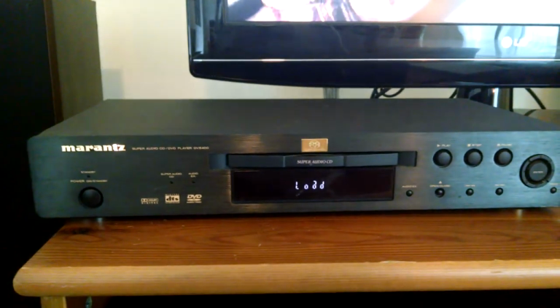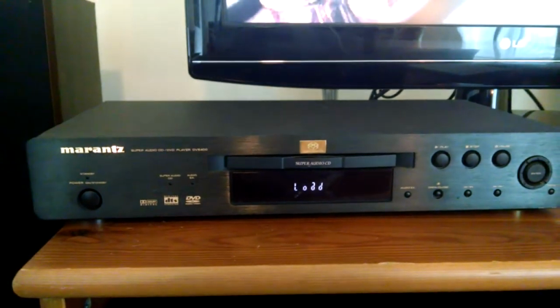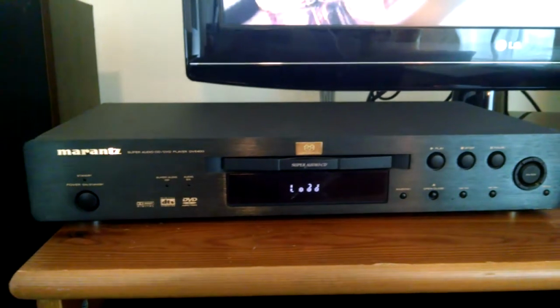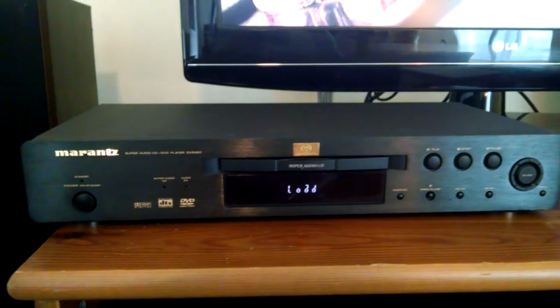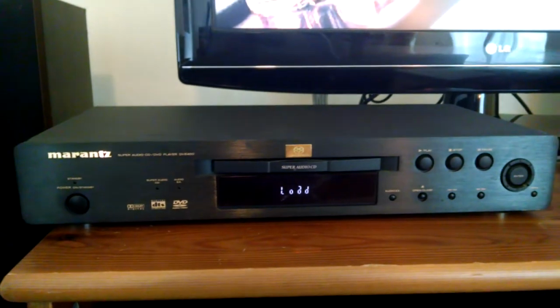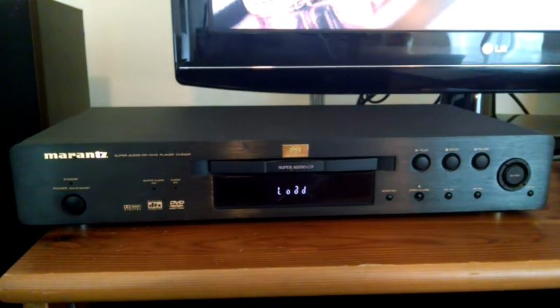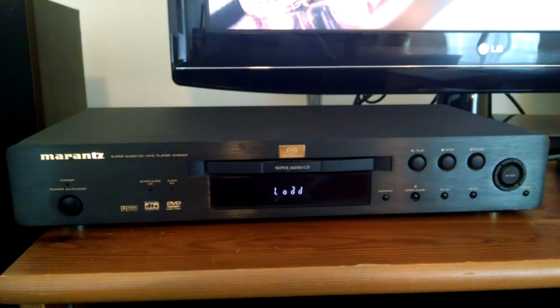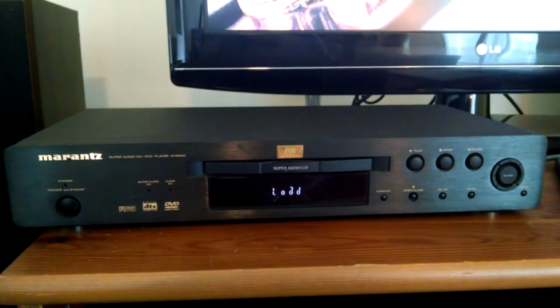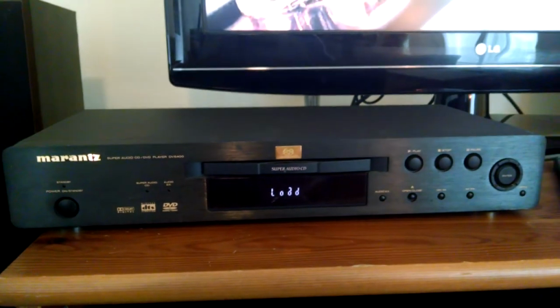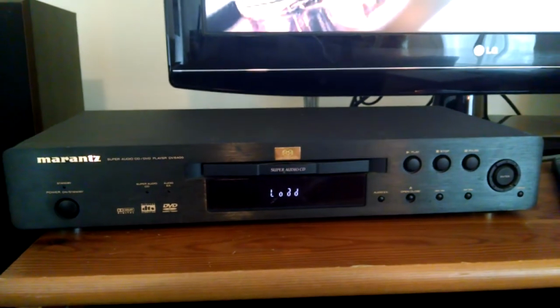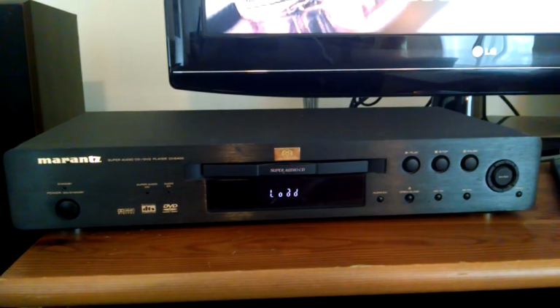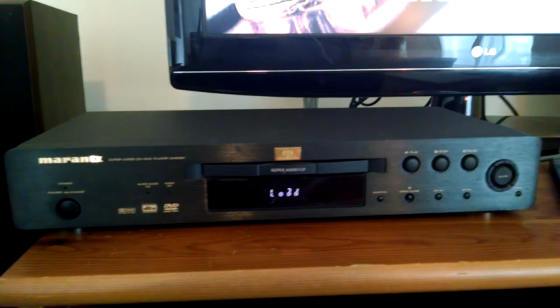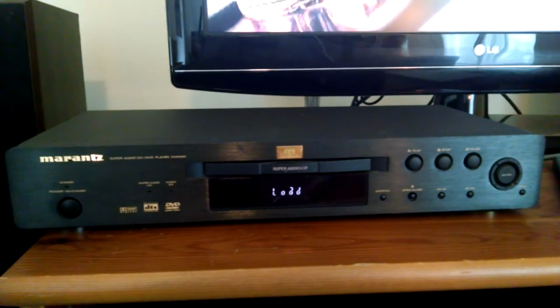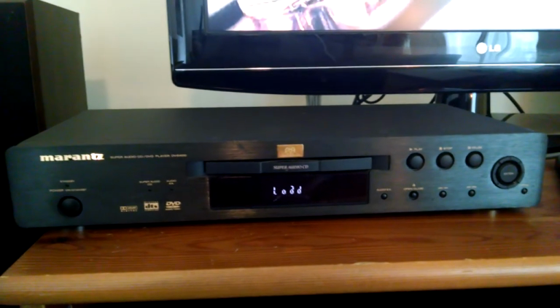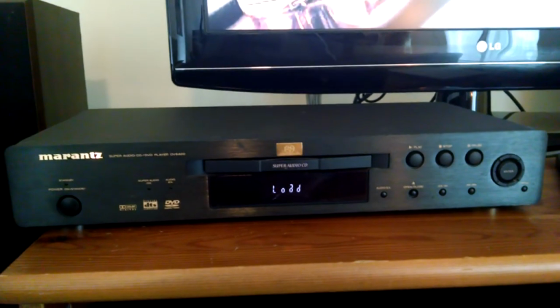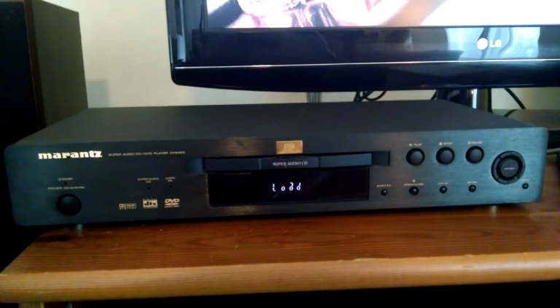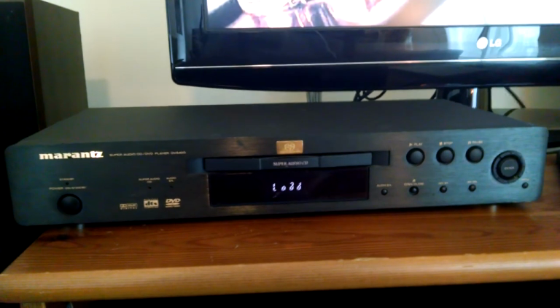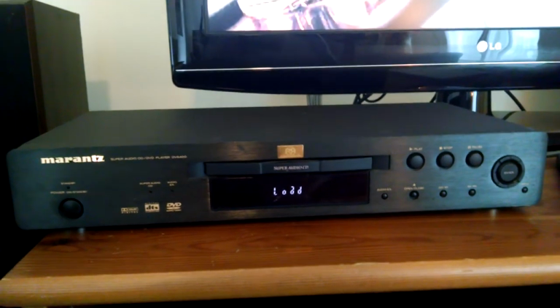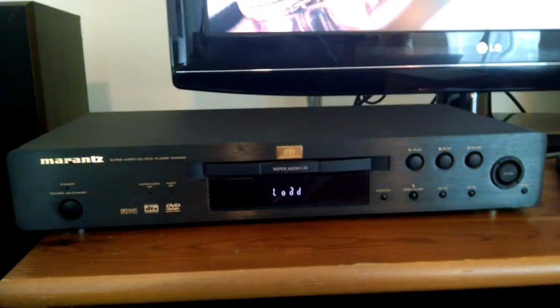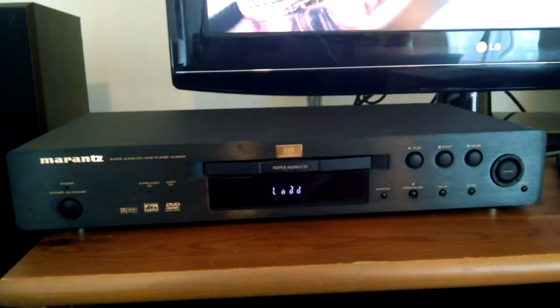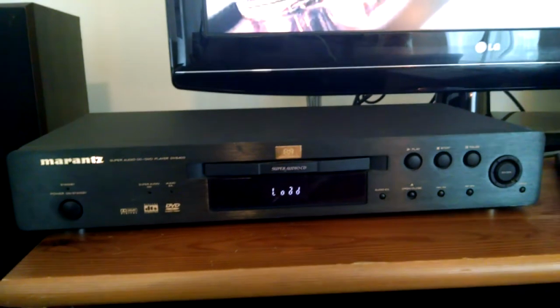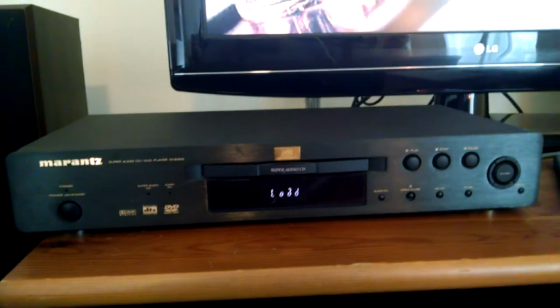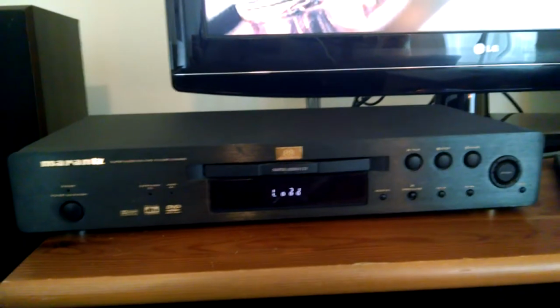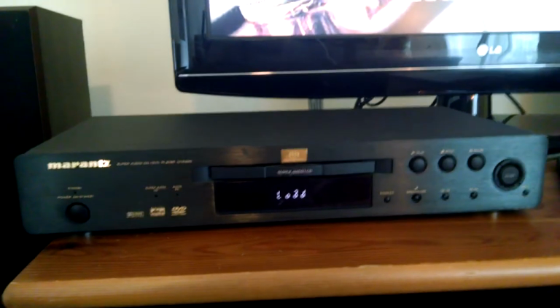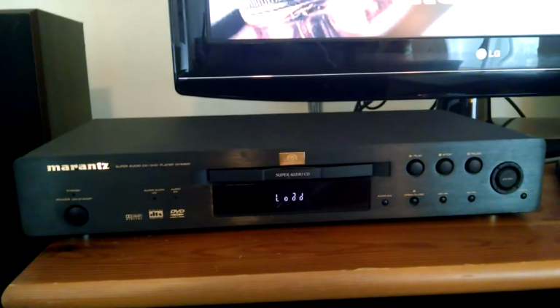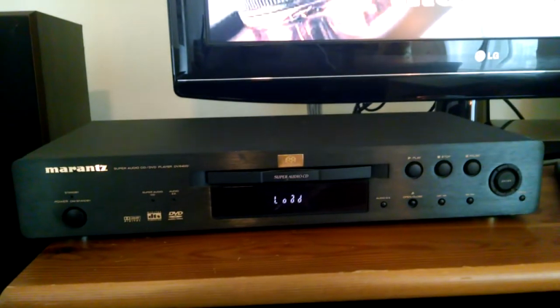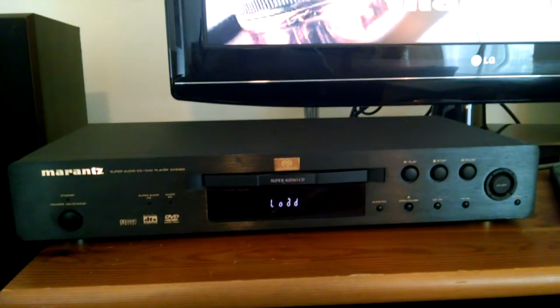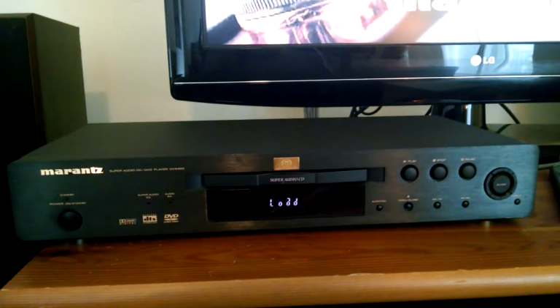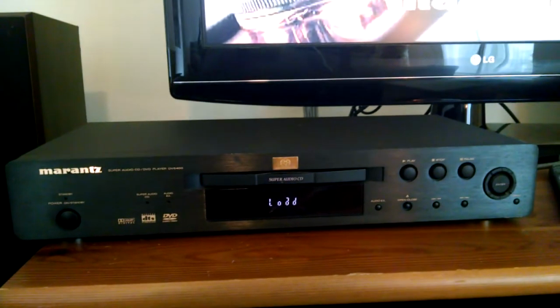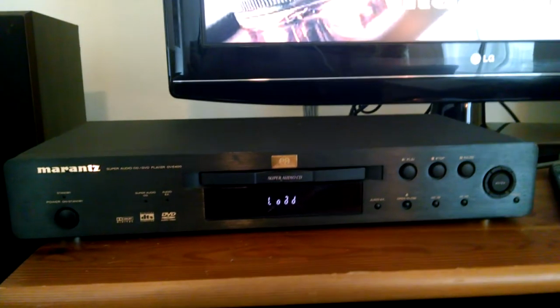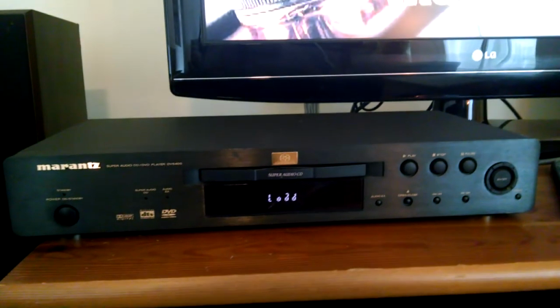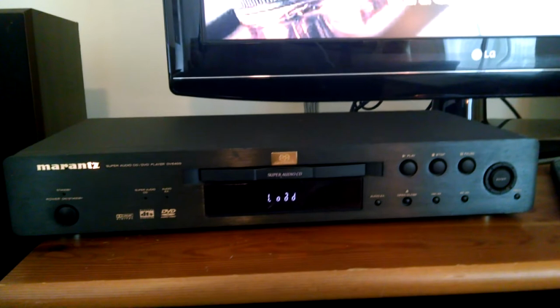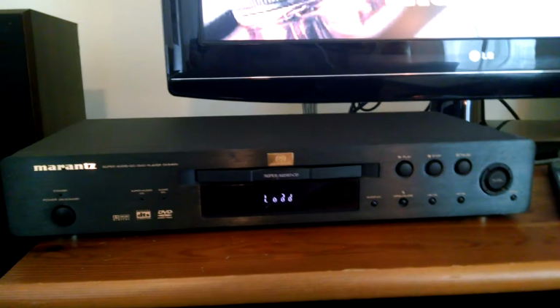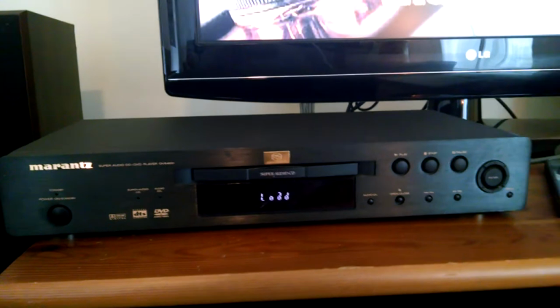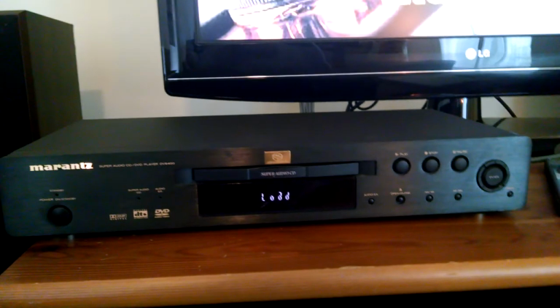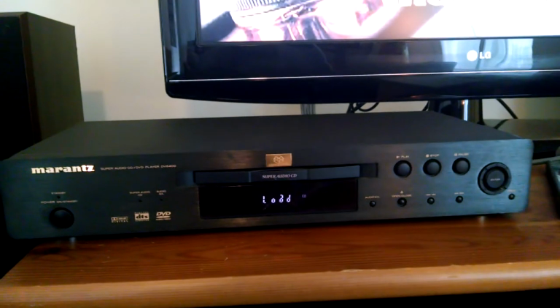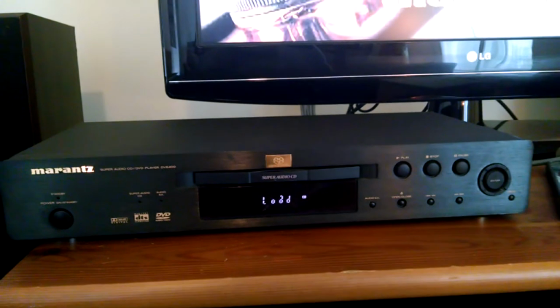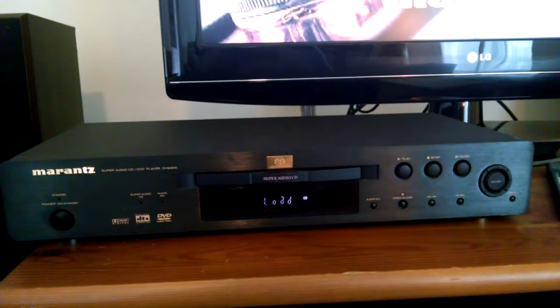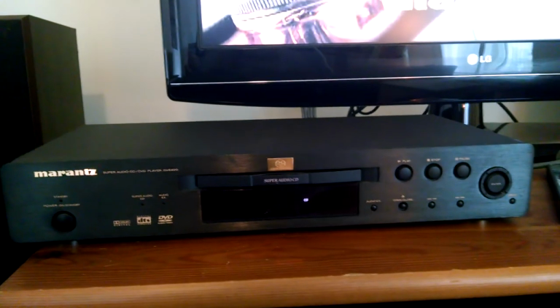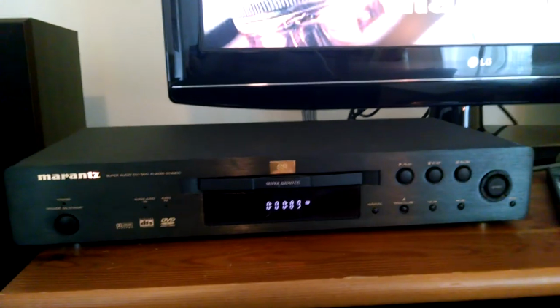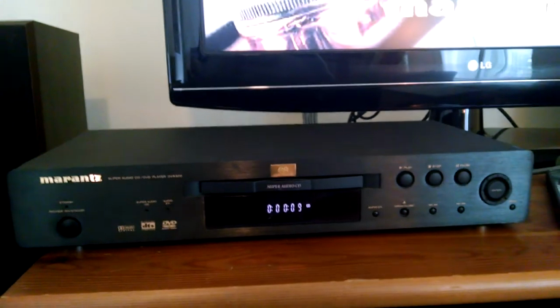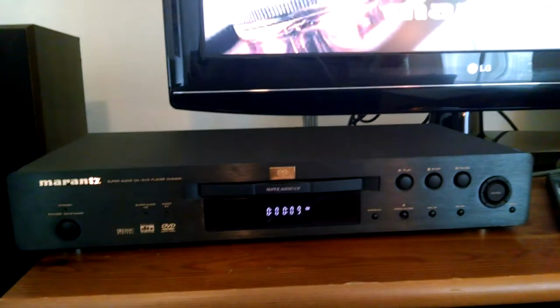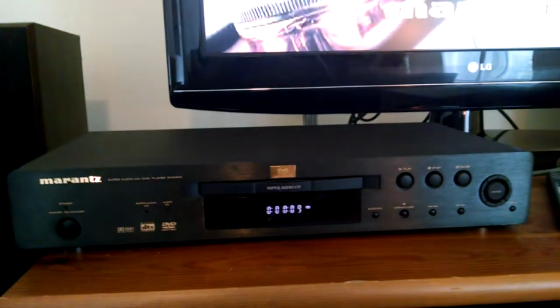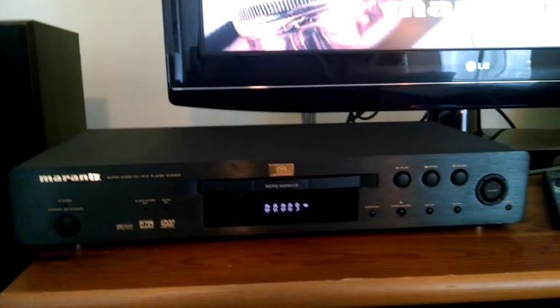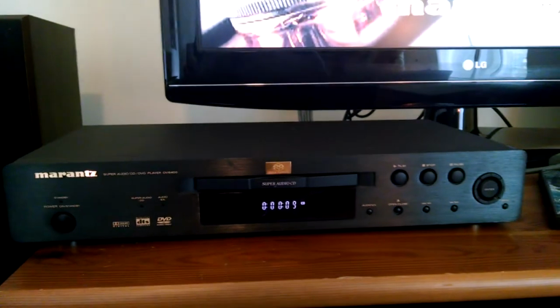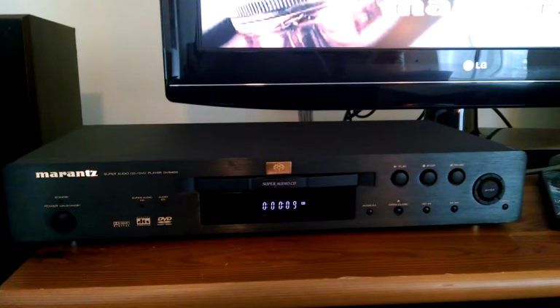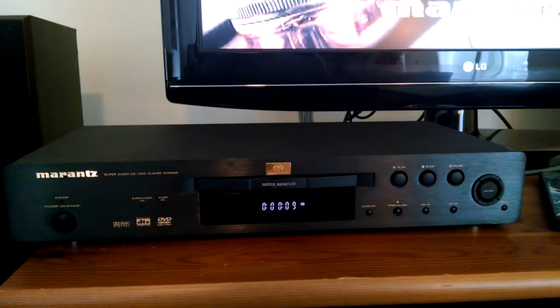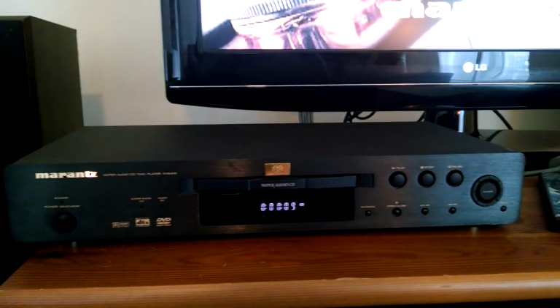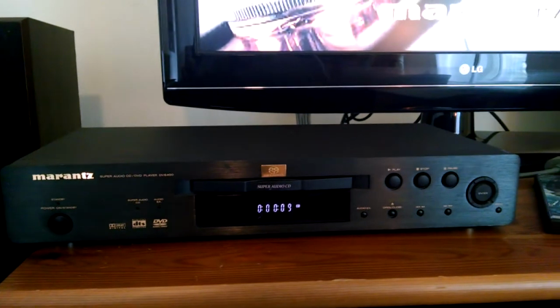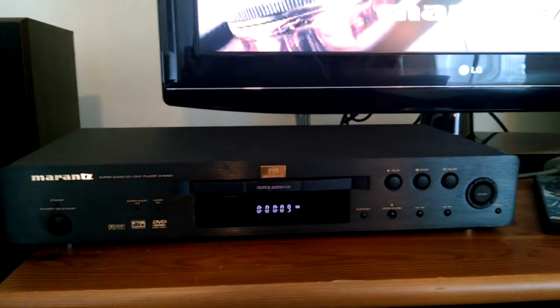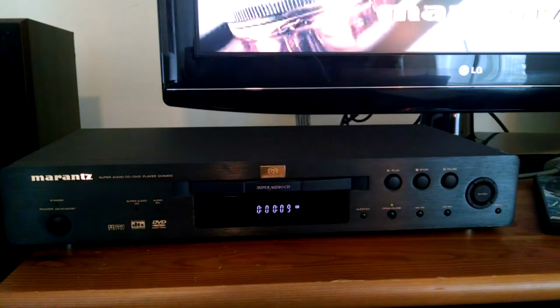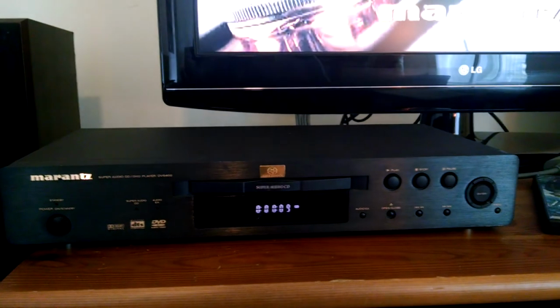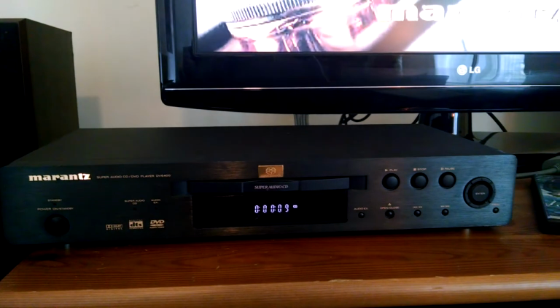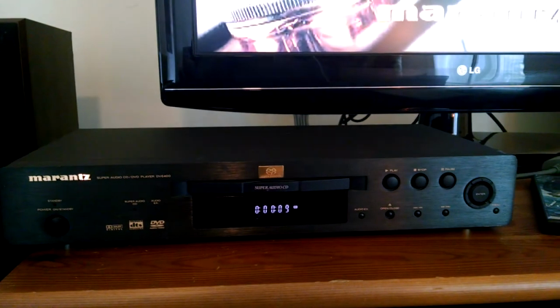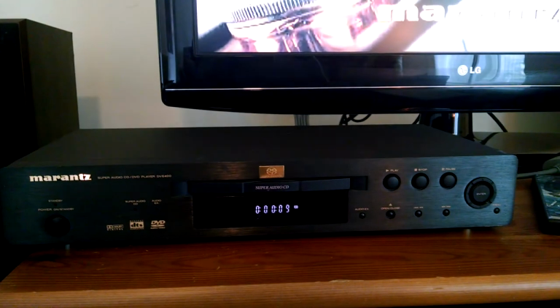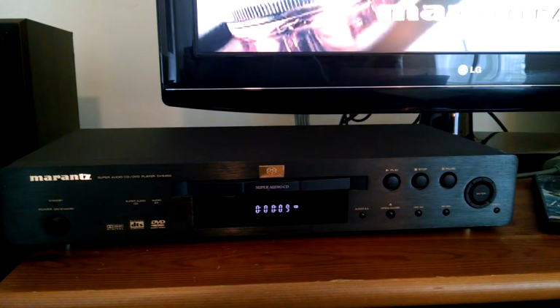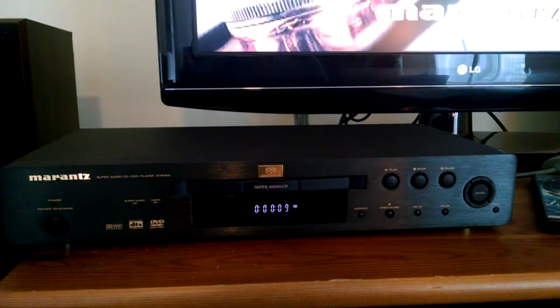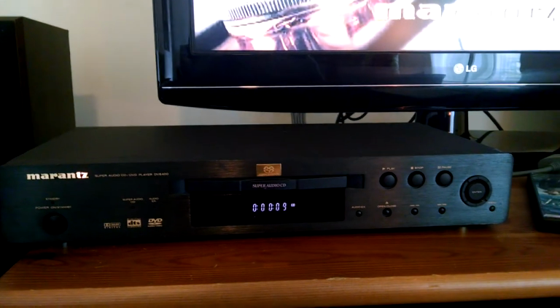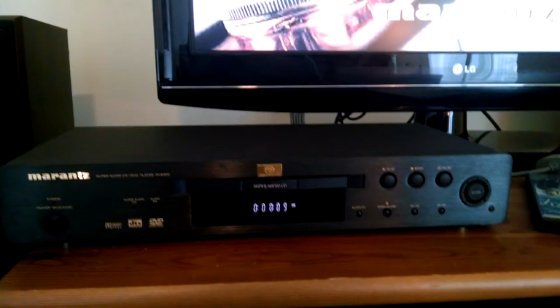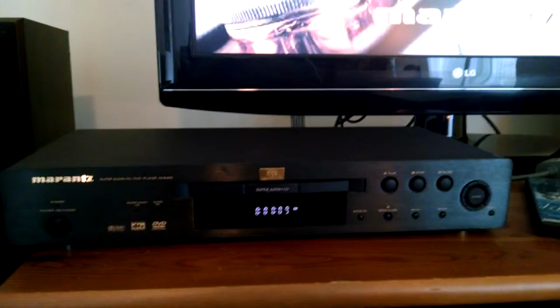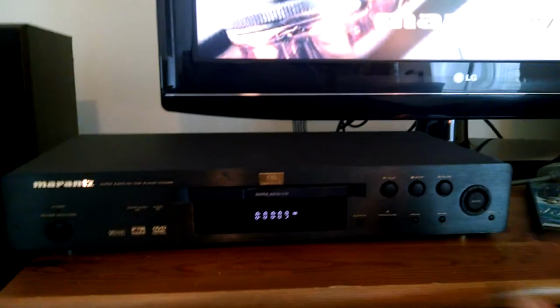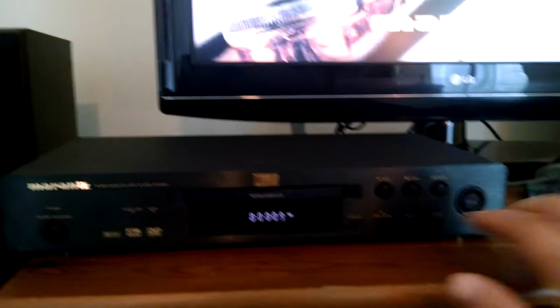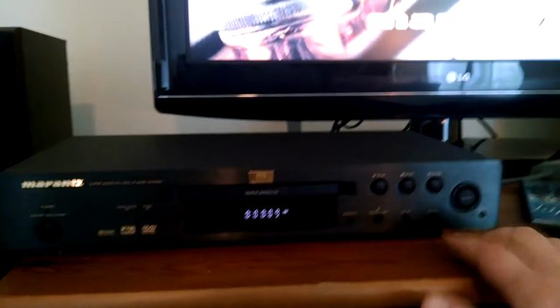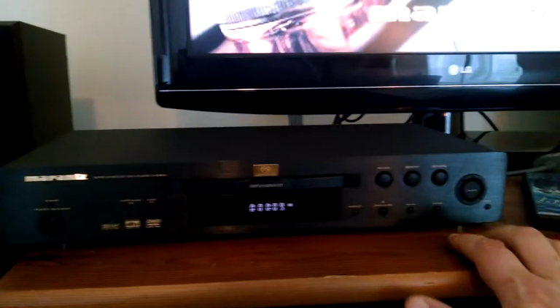The DV6400 is a DVD player, a CD player, and a Super Audio CD player, which is probably what most people are going to be buying this item for.